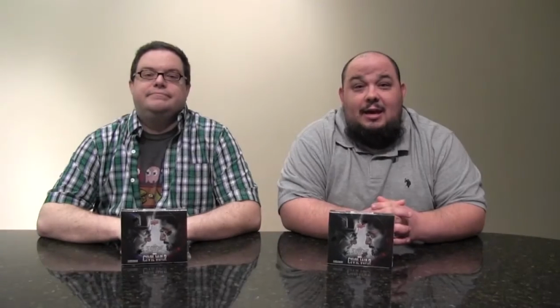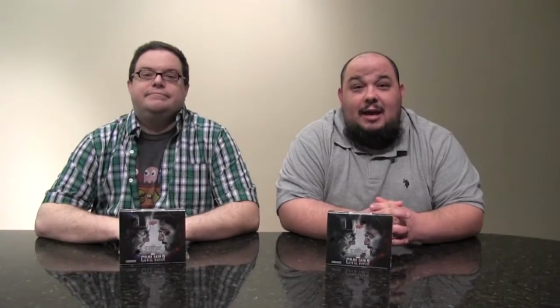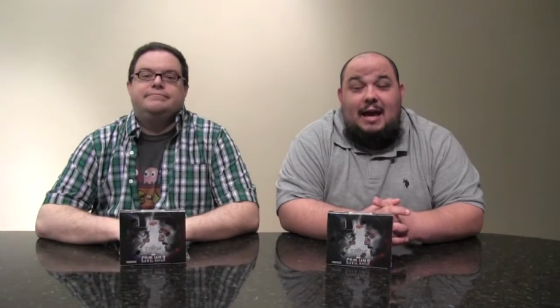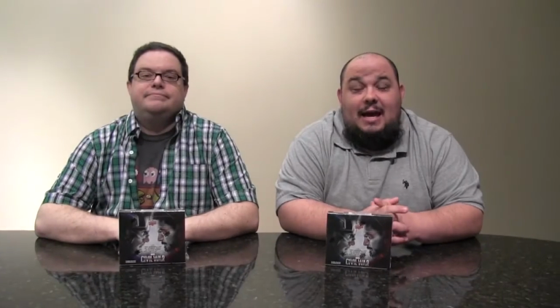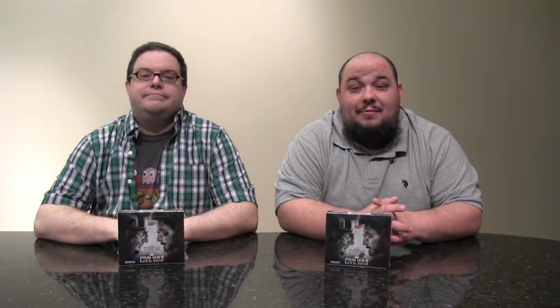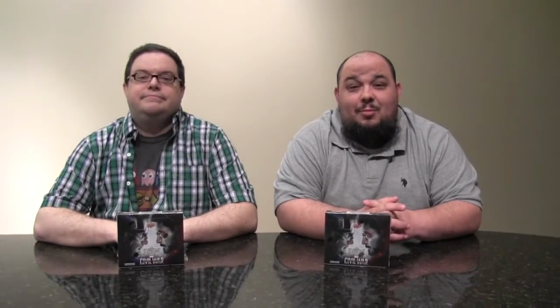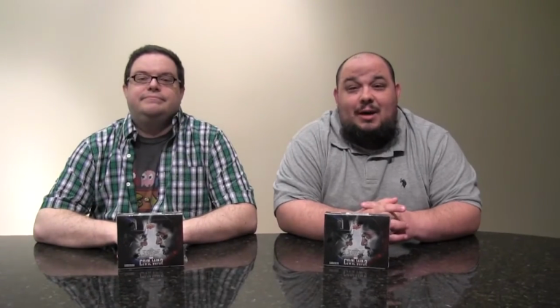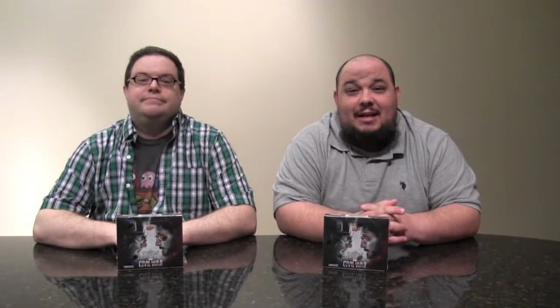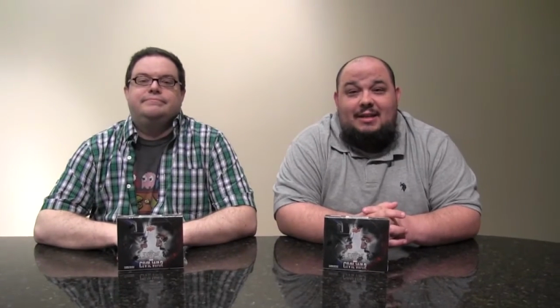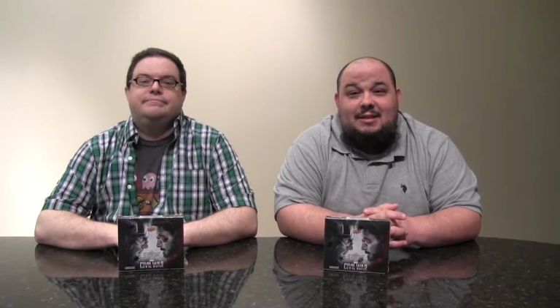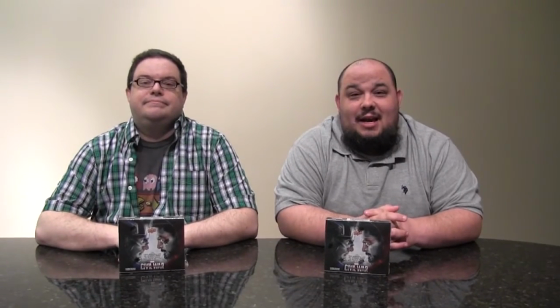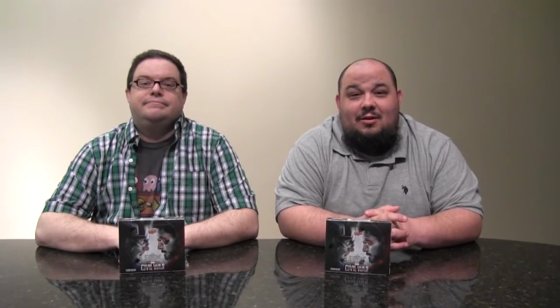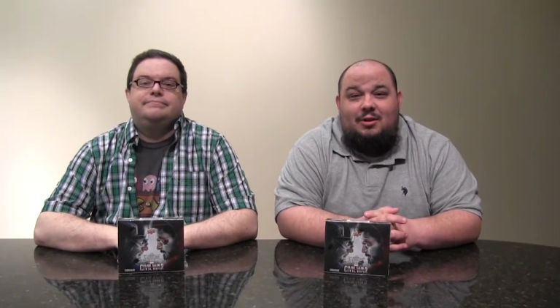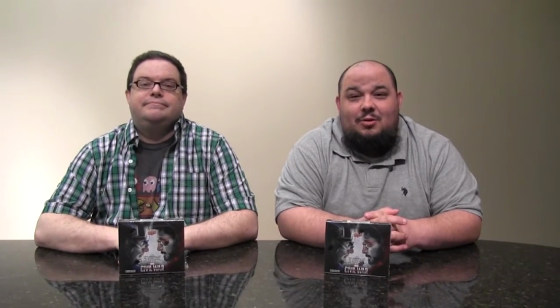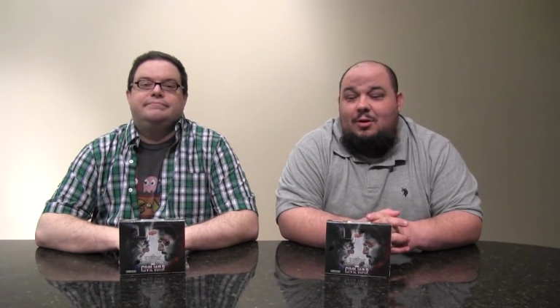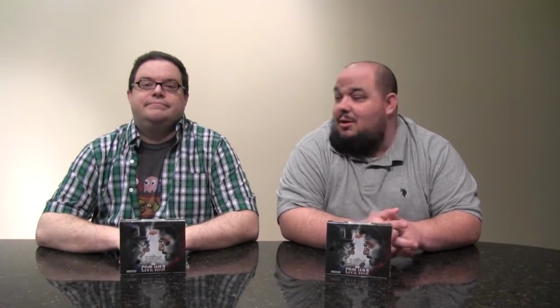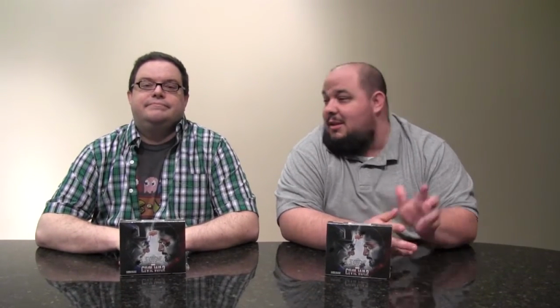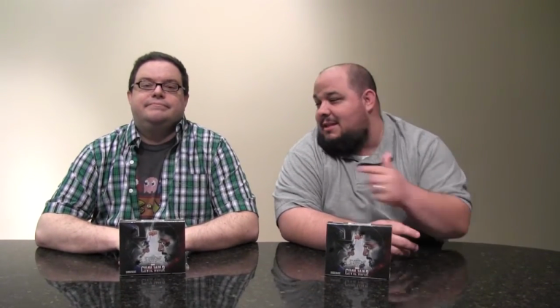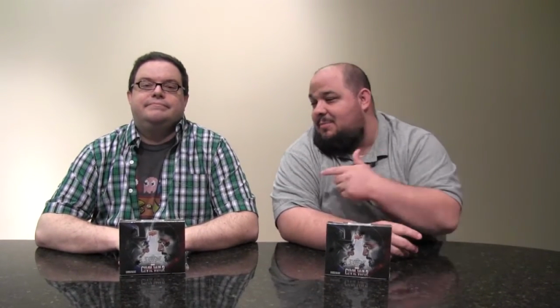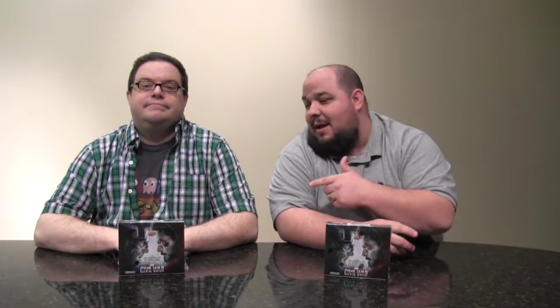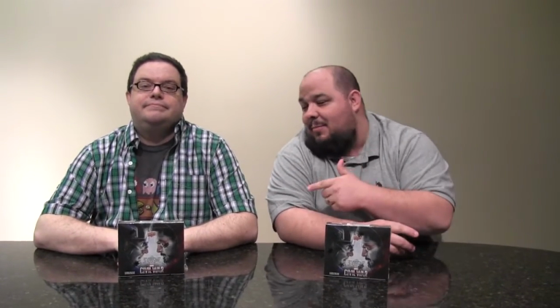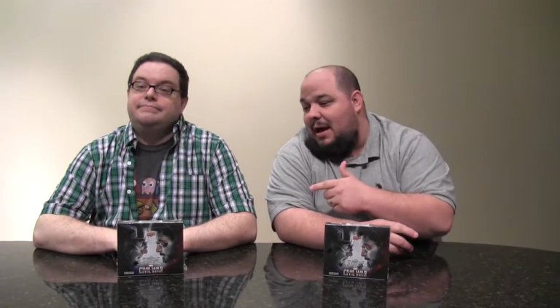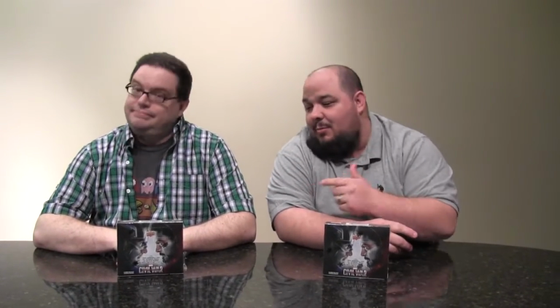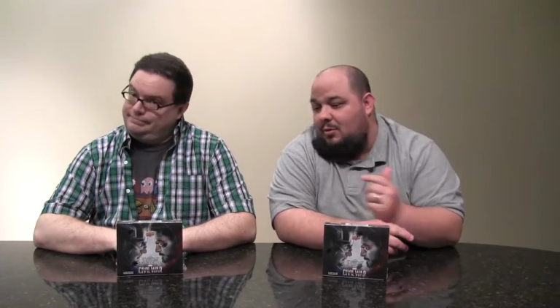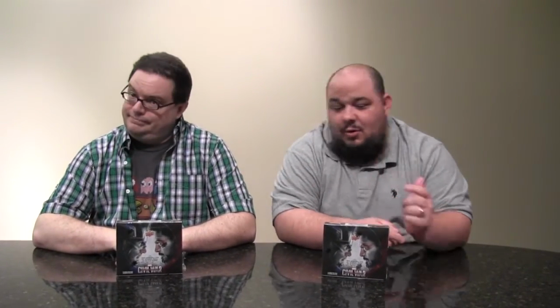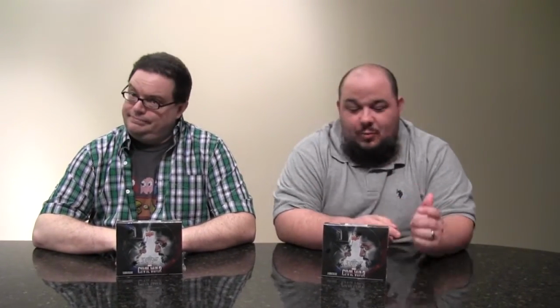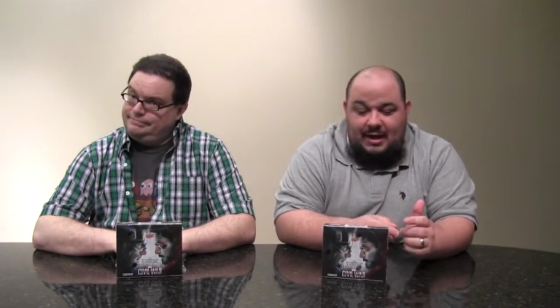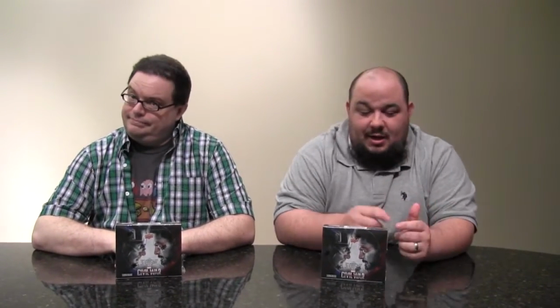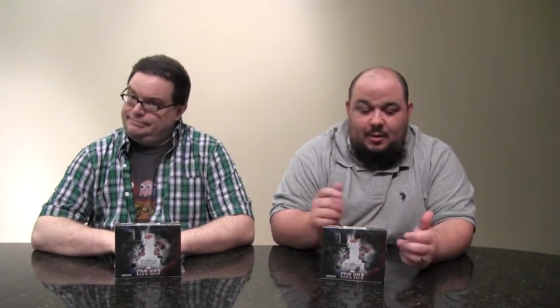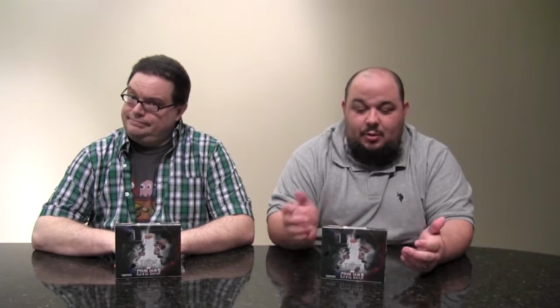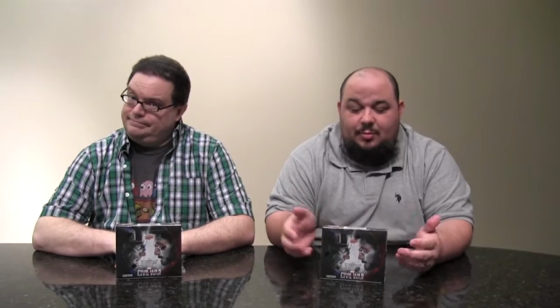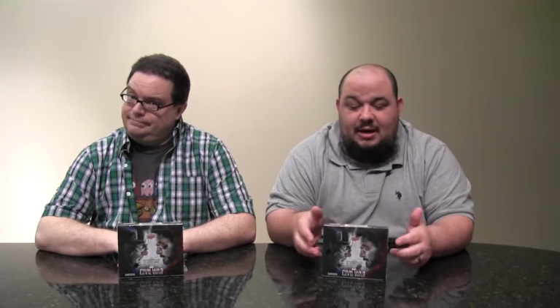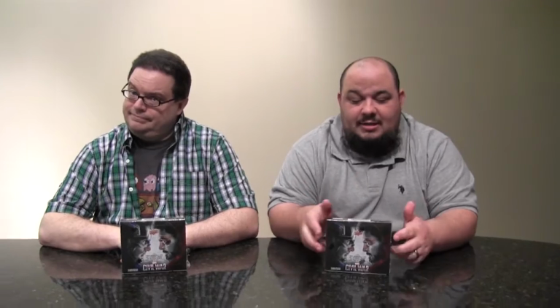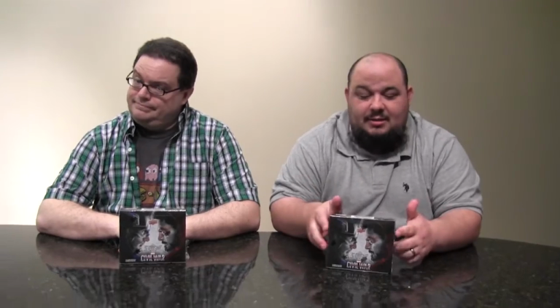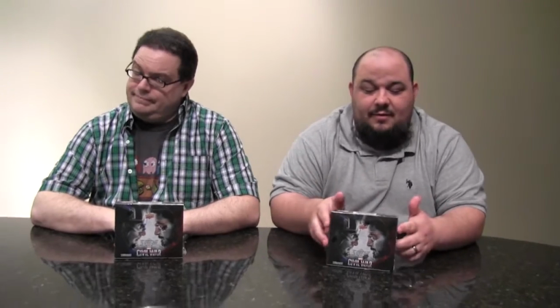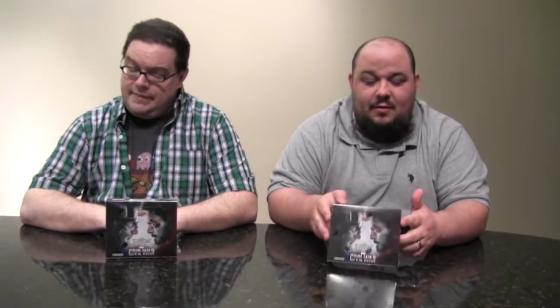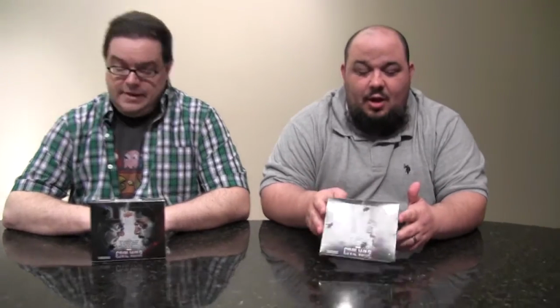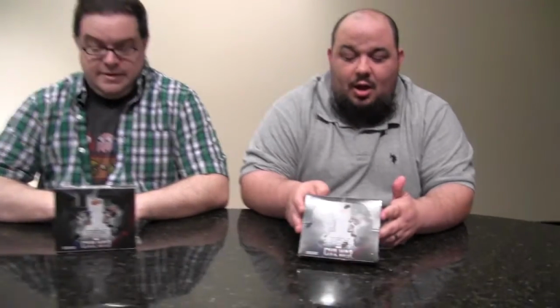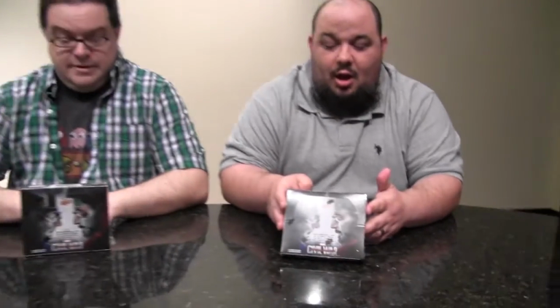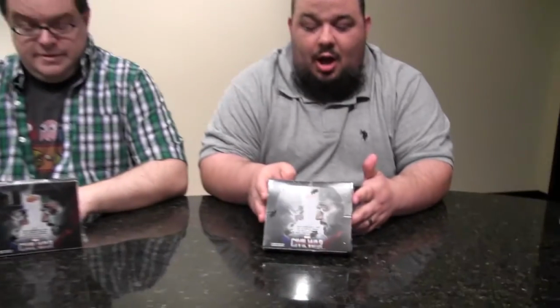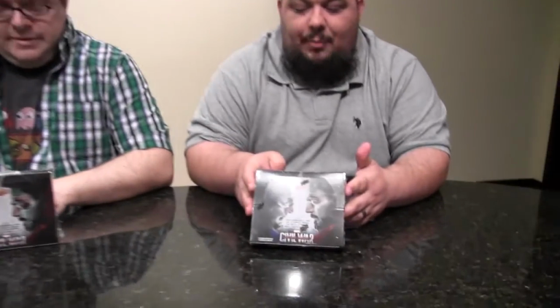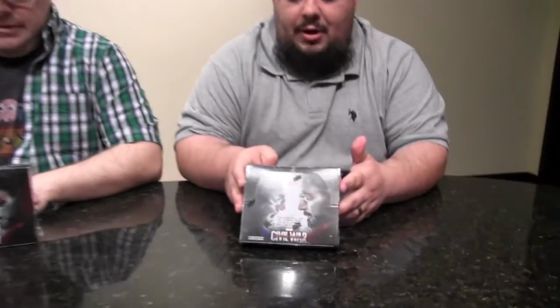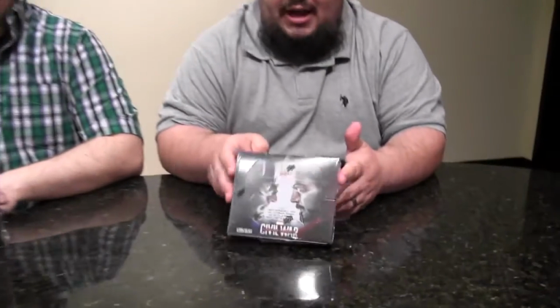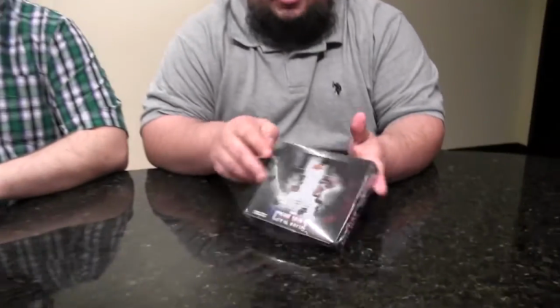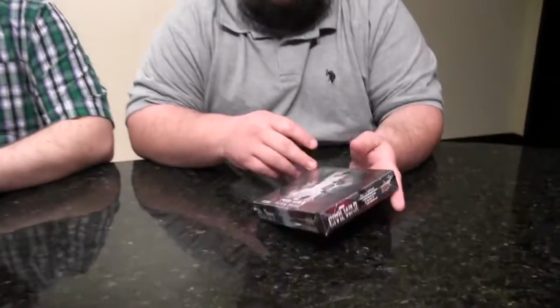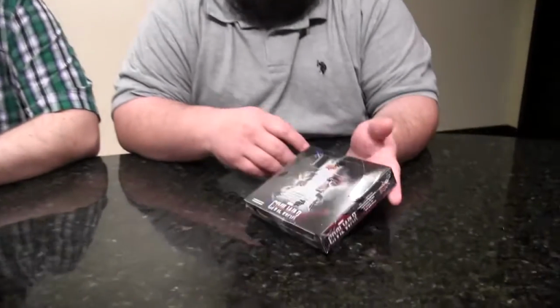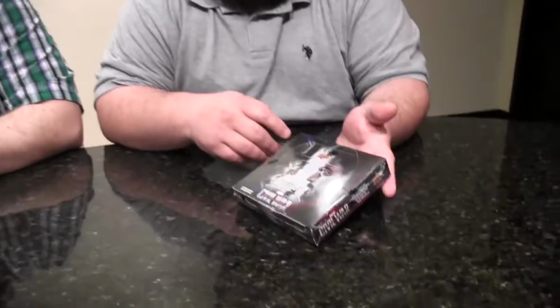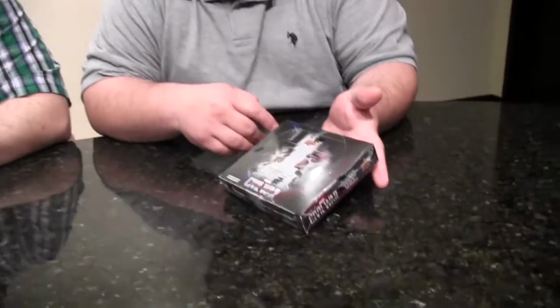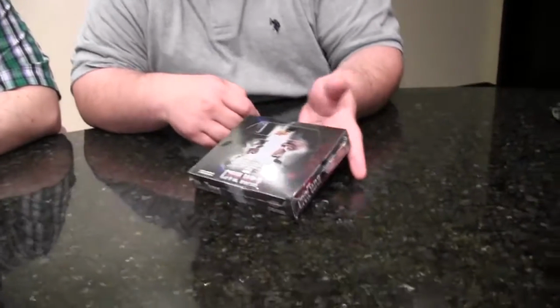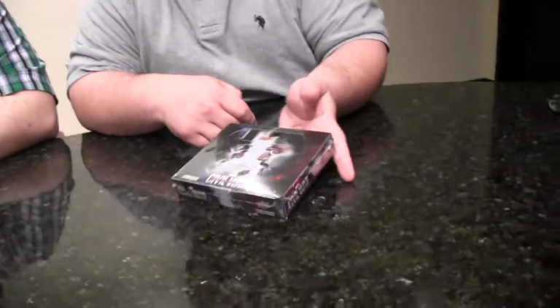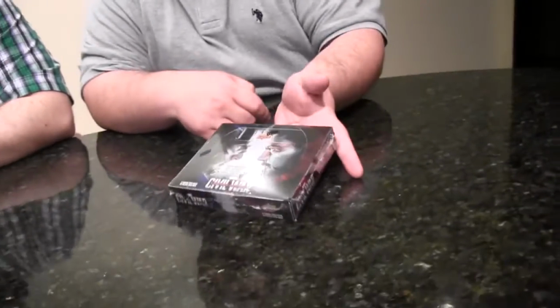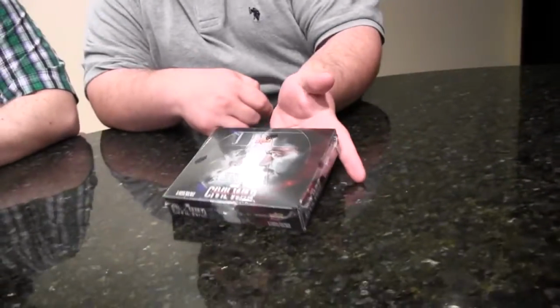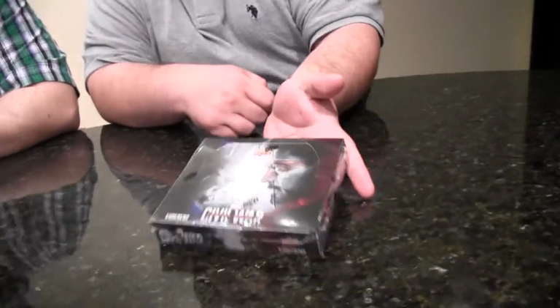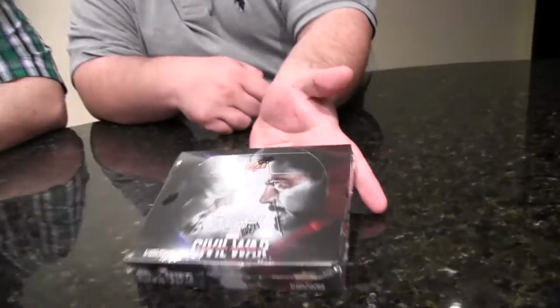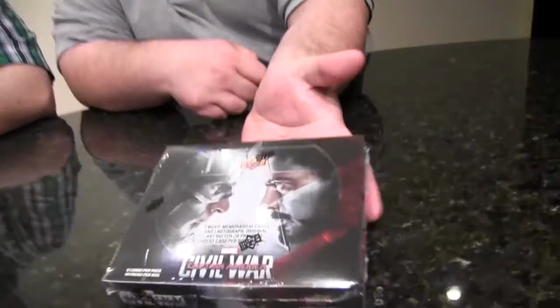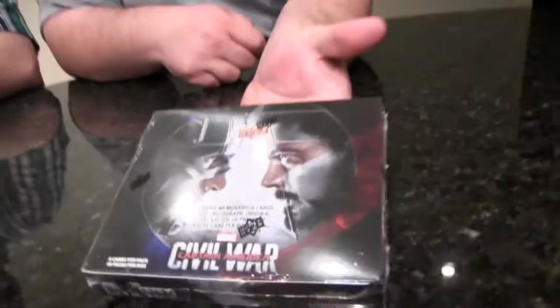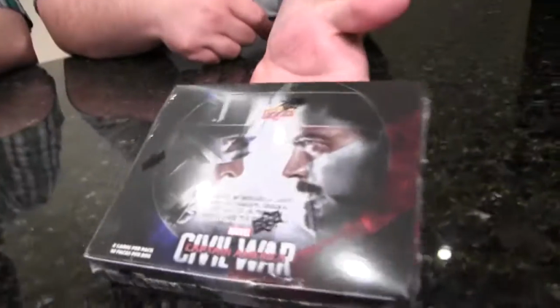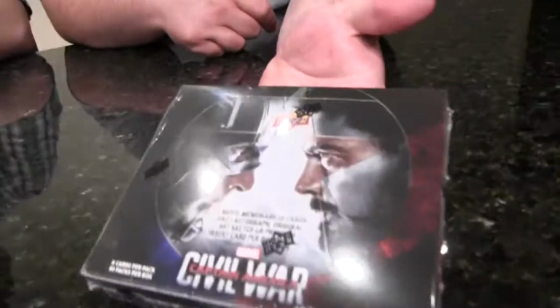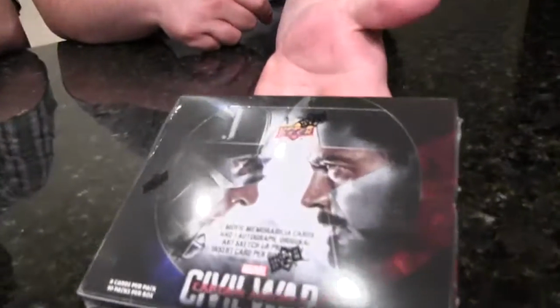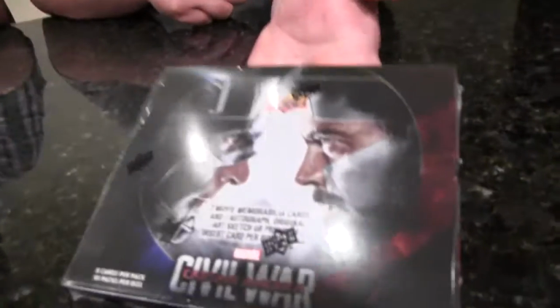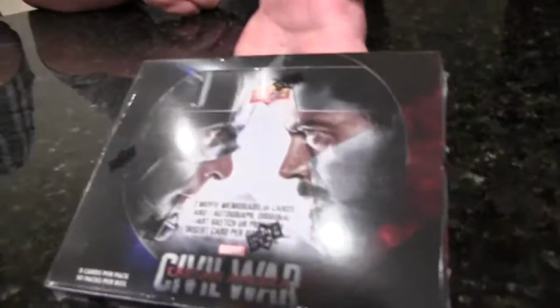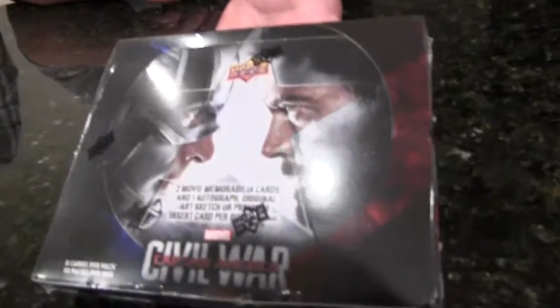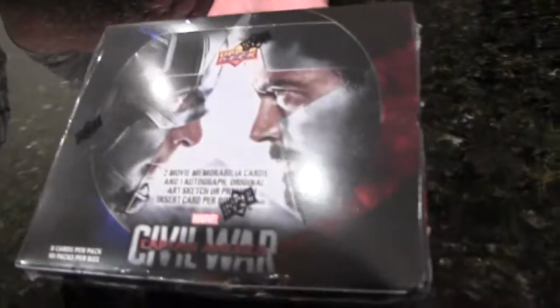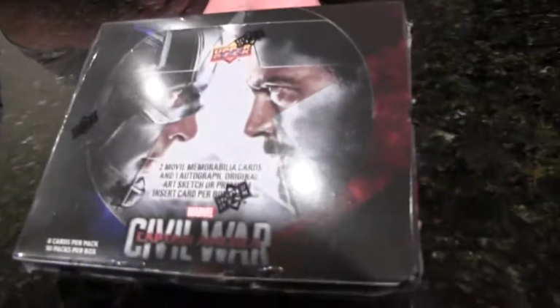Hey everybody, it's Eric Norton, that's Matt Bible. We got a couple of boxes of Upper Deck Marvel Captain America Civil War.